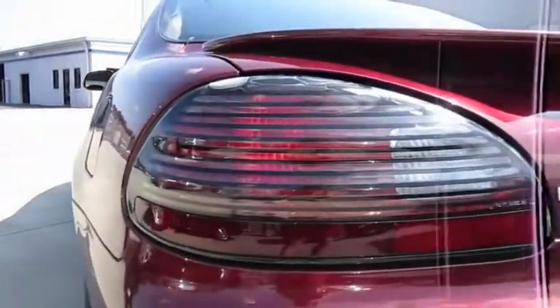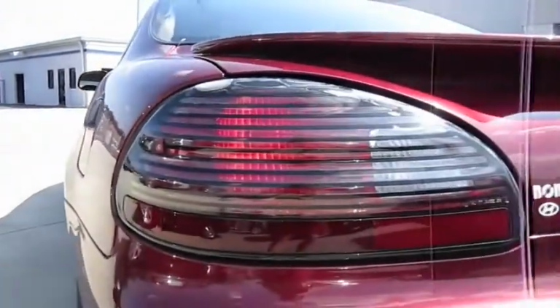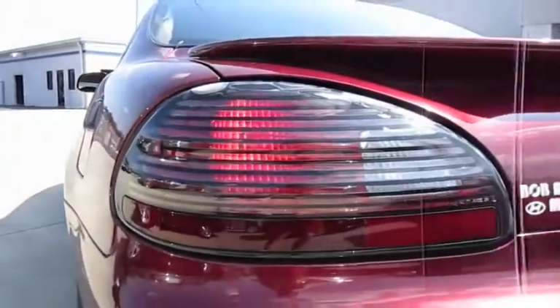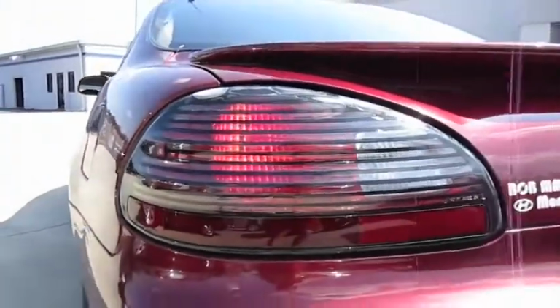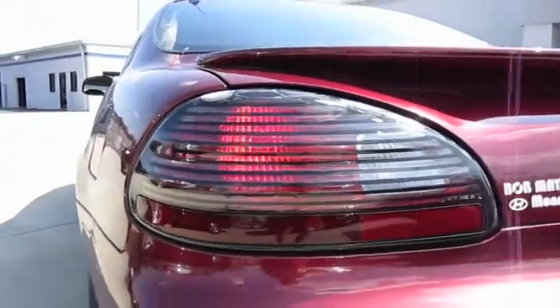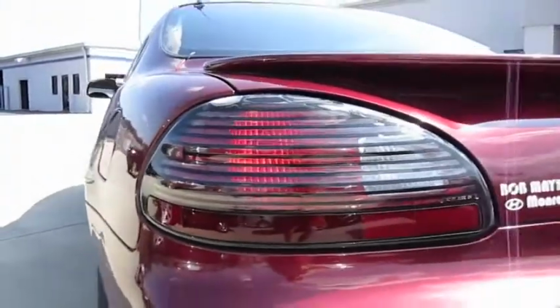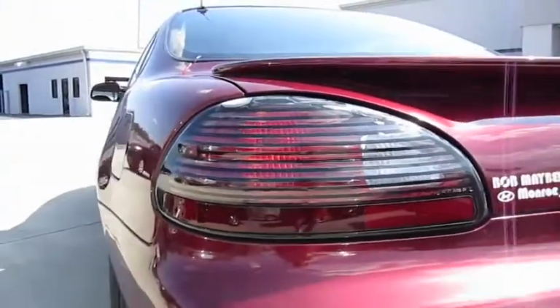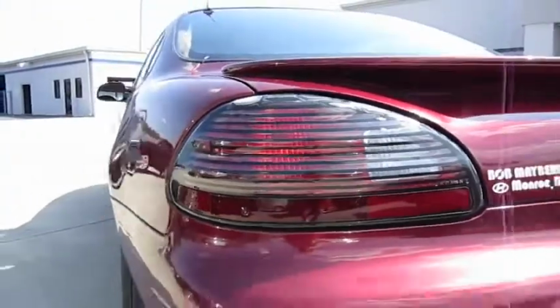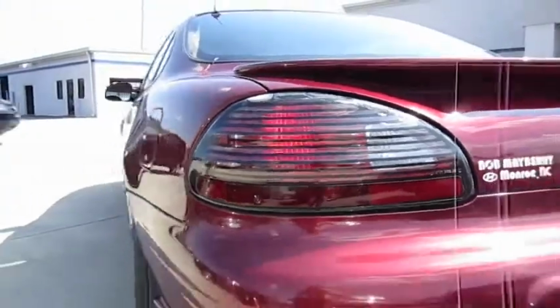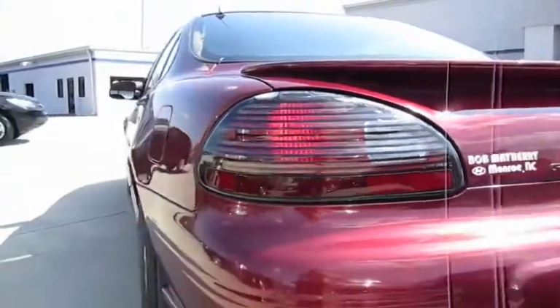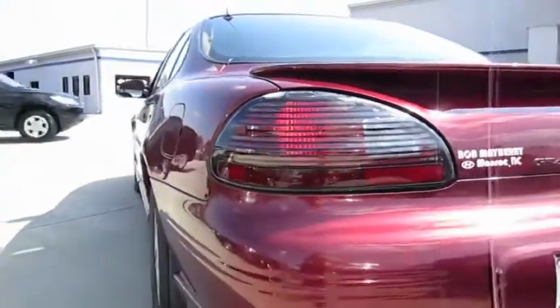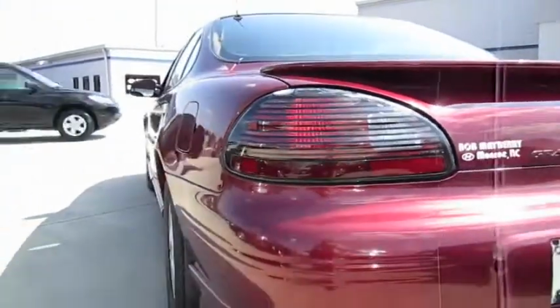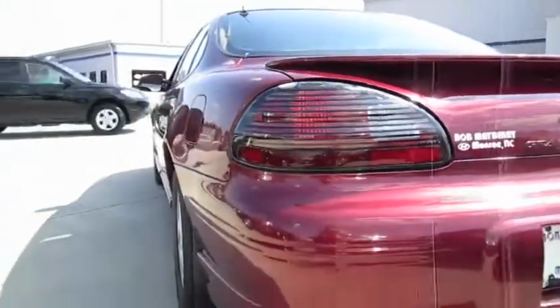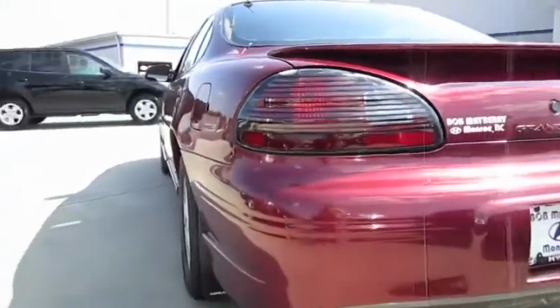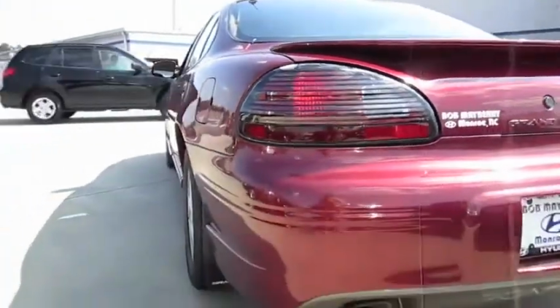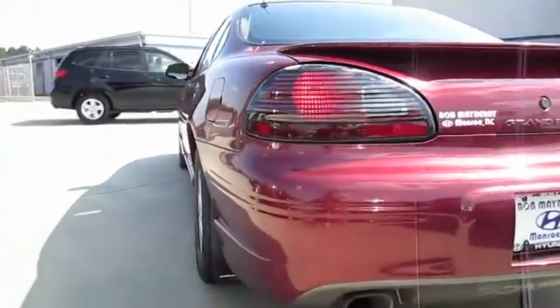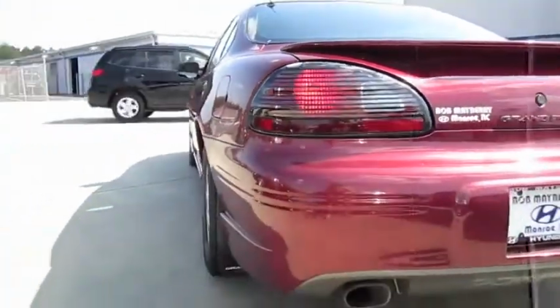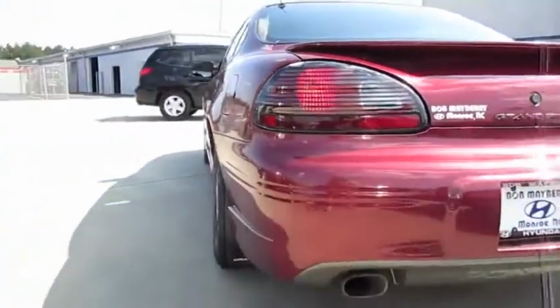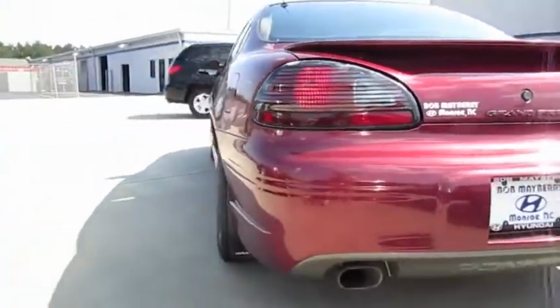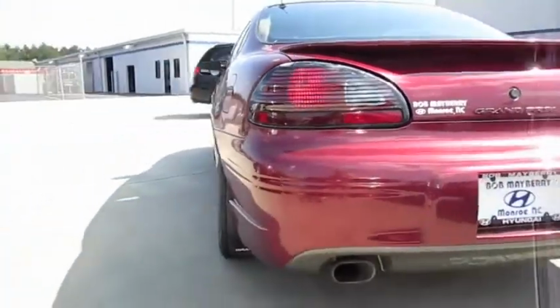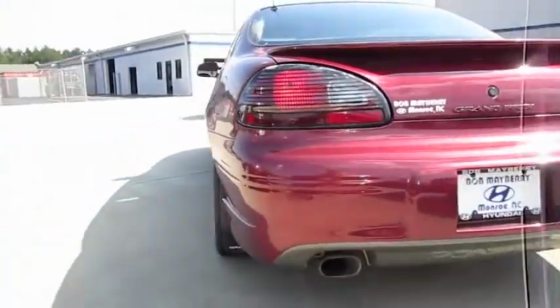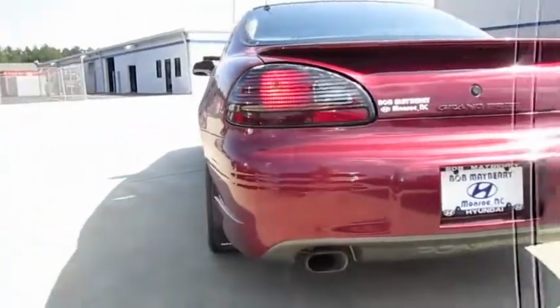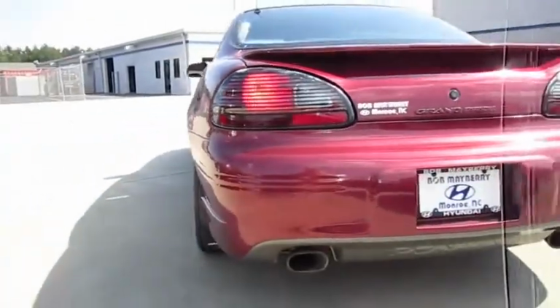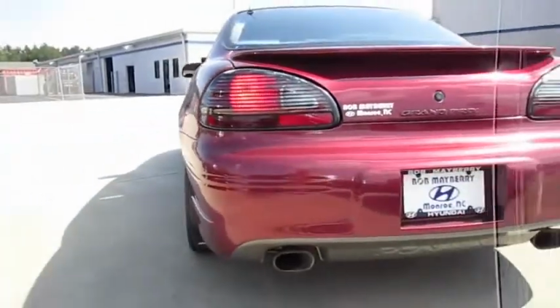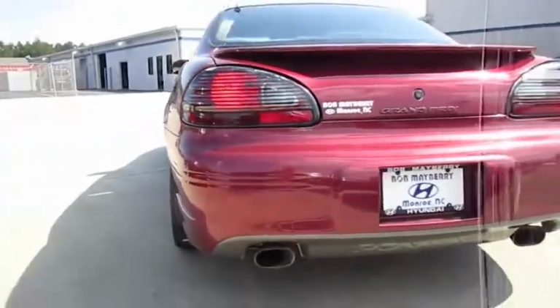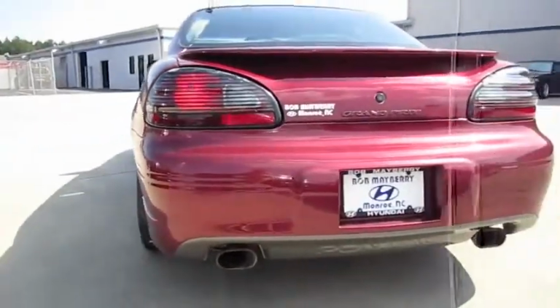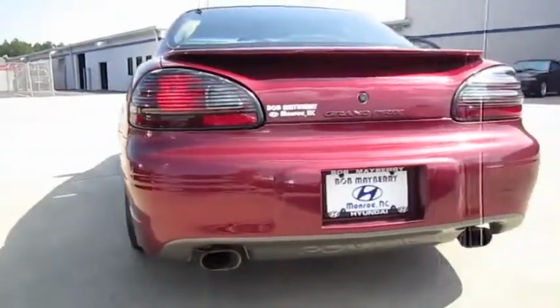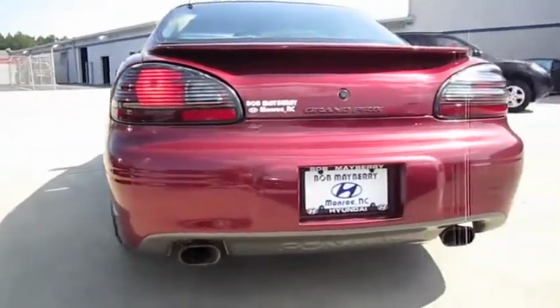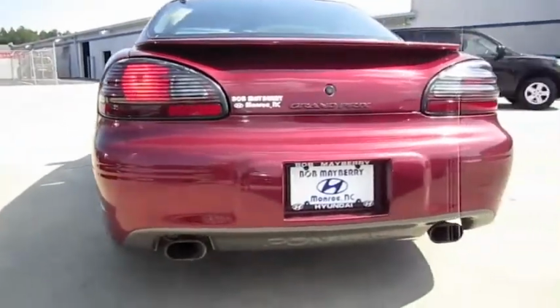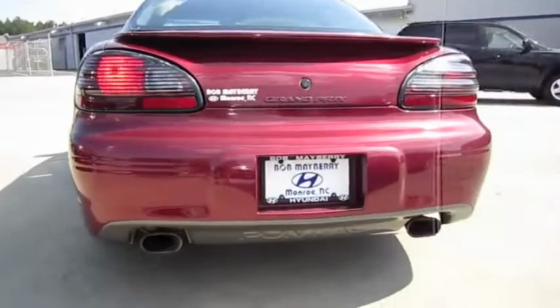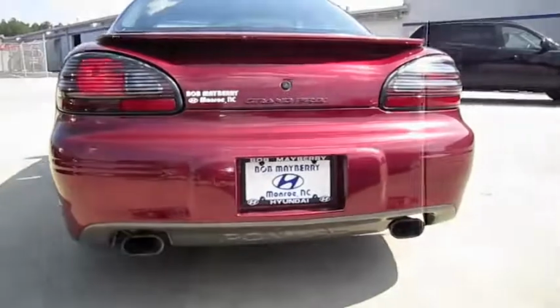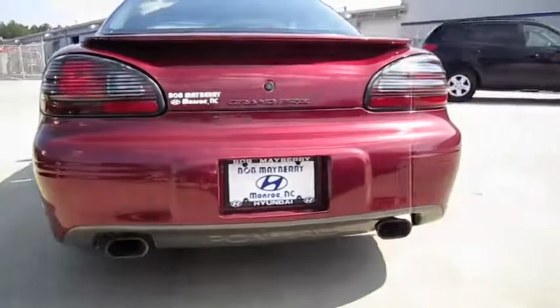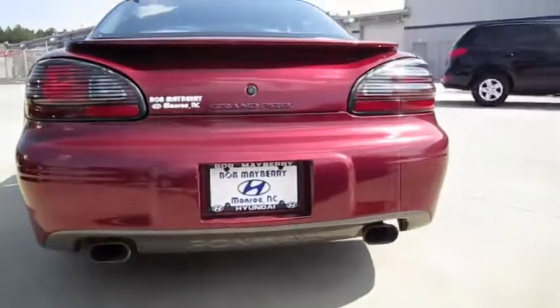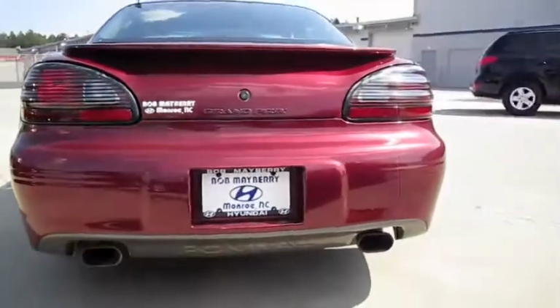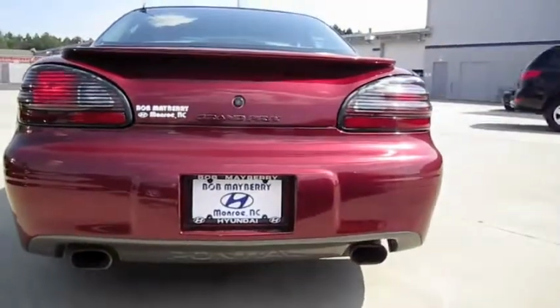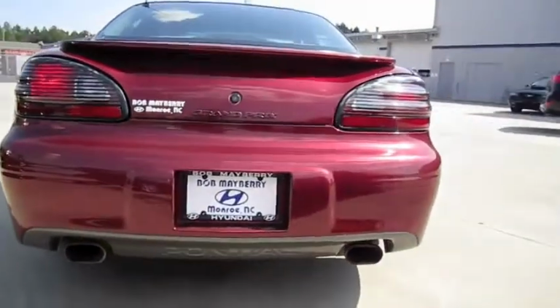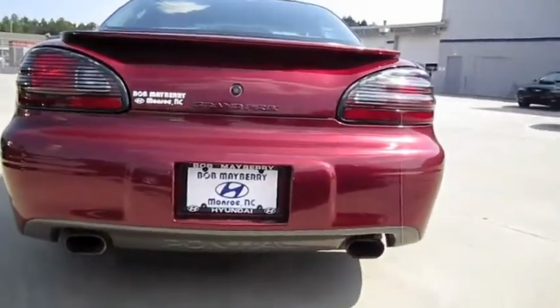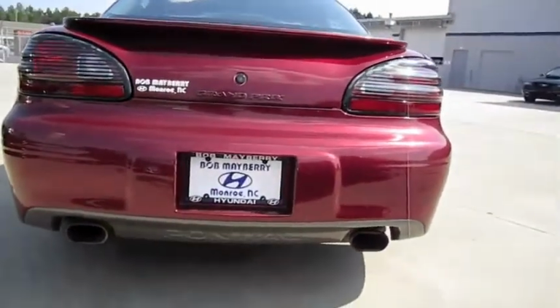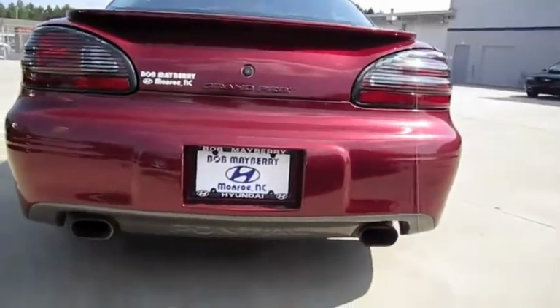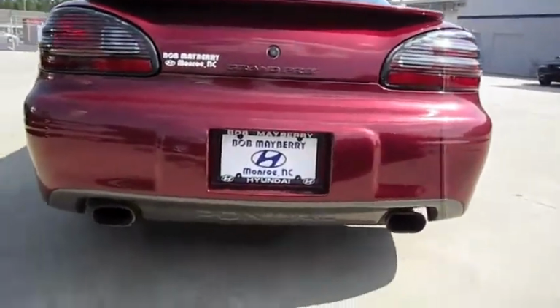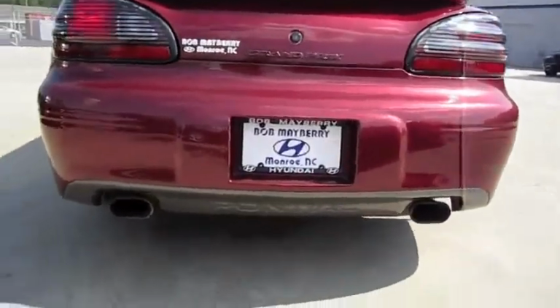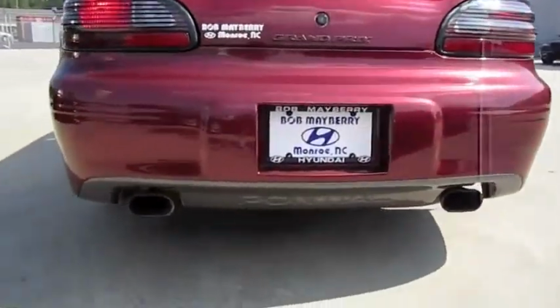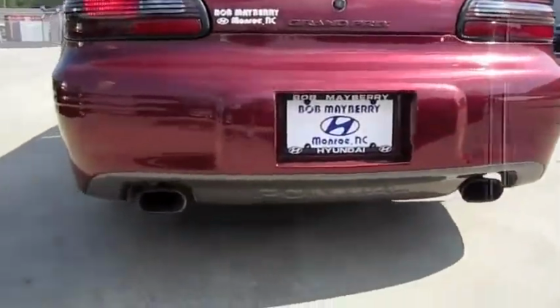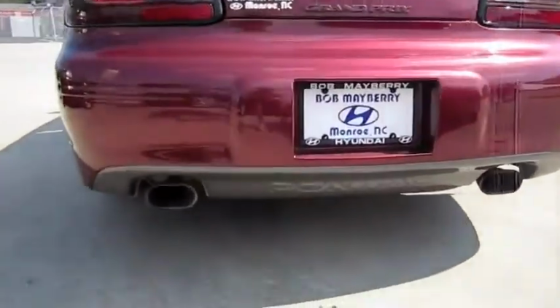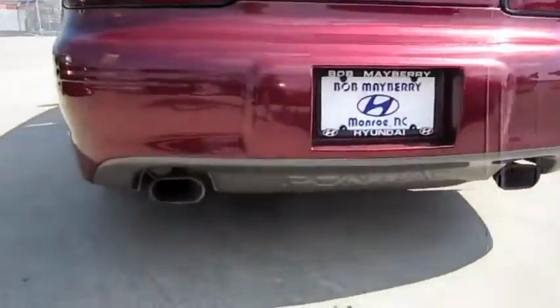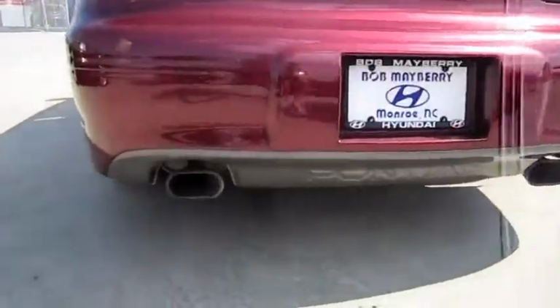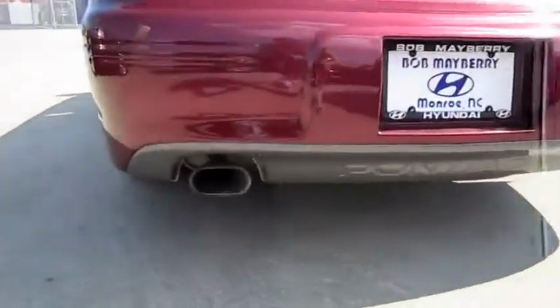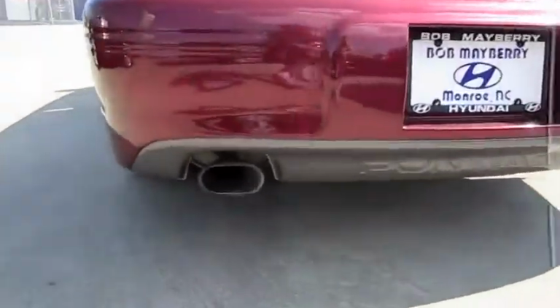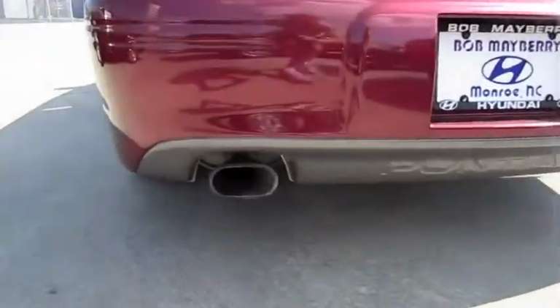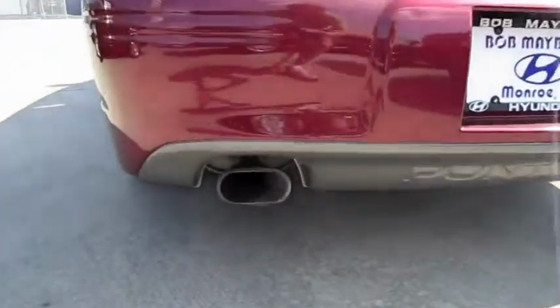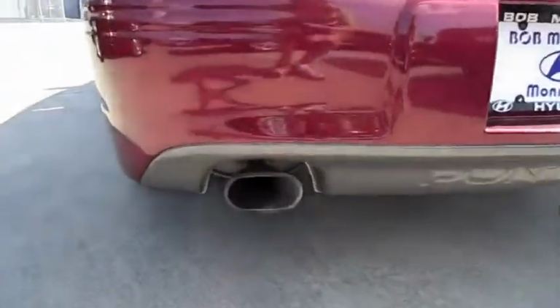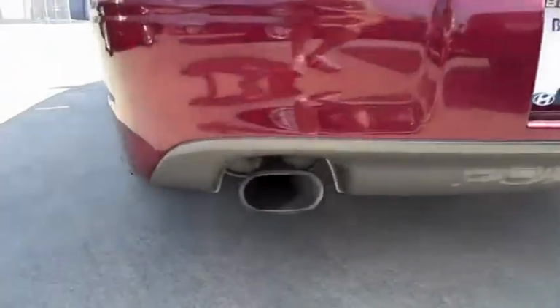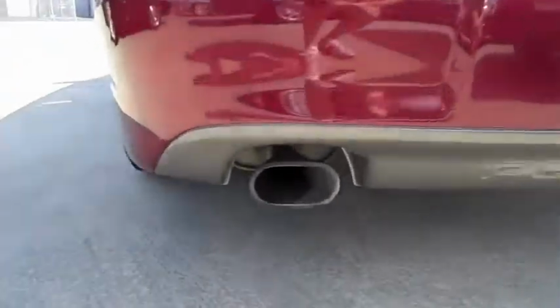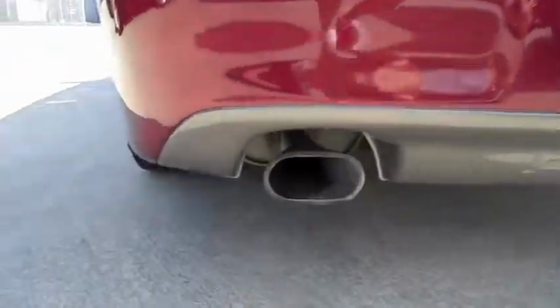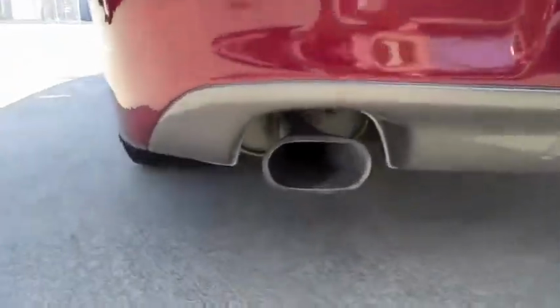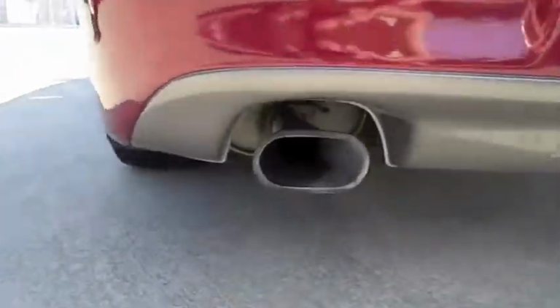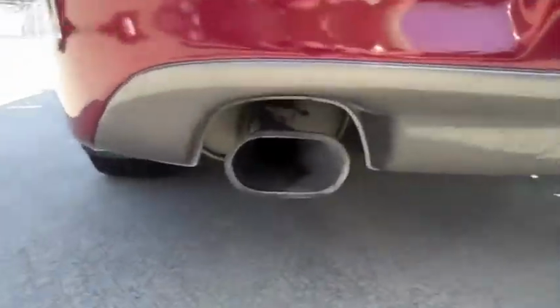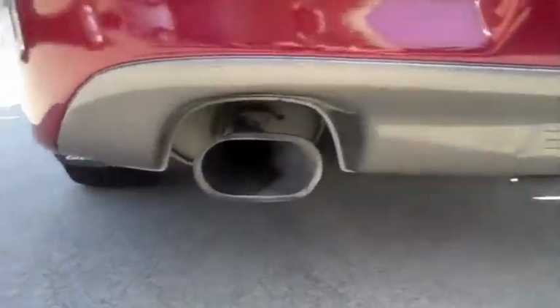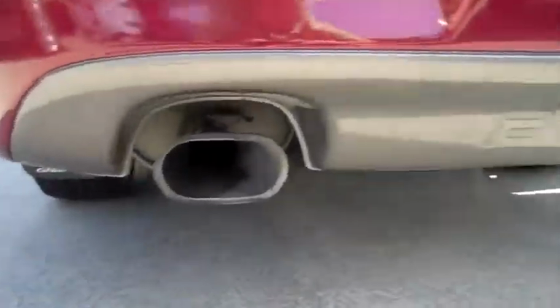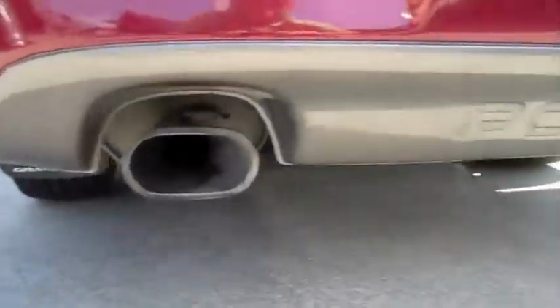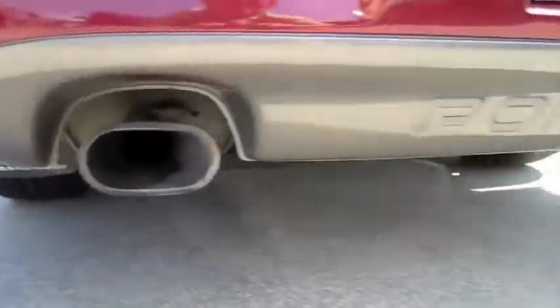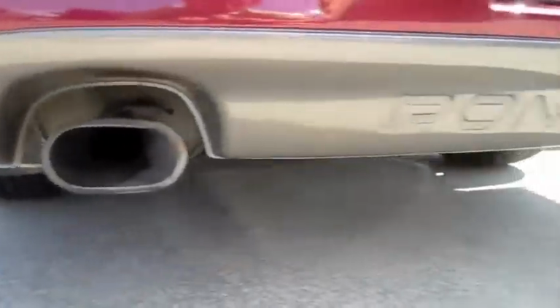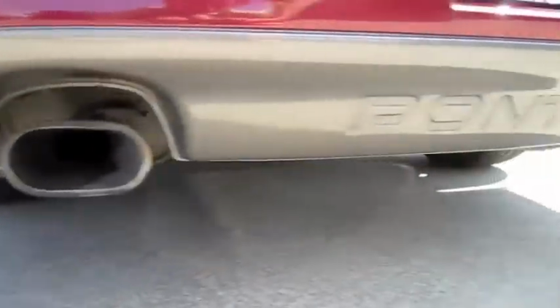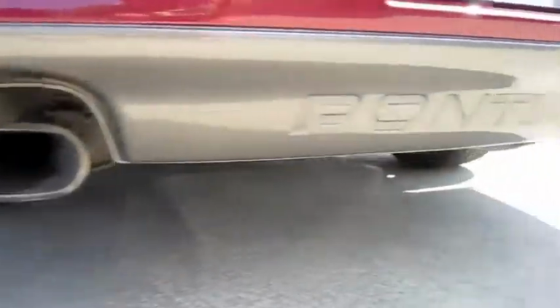We're right back in-depth here, going to get to the corner. Dual exhaust outlets.